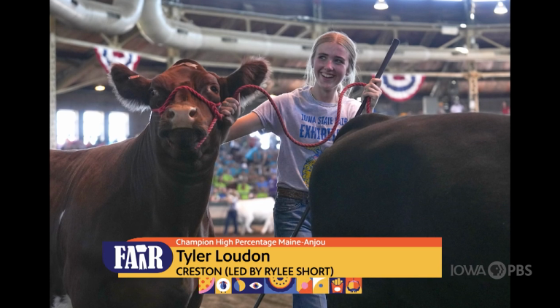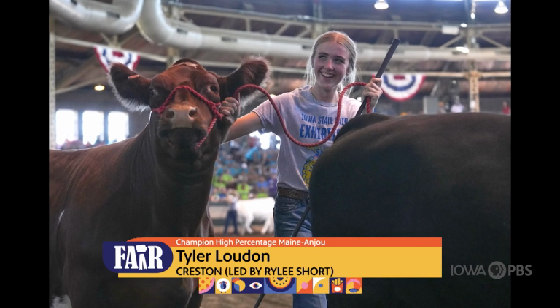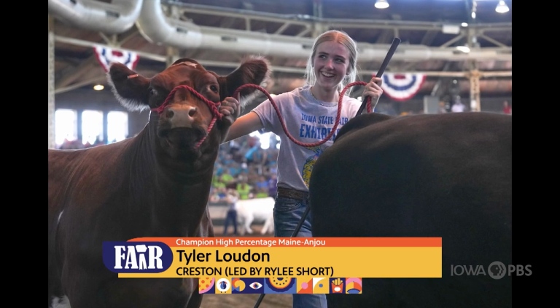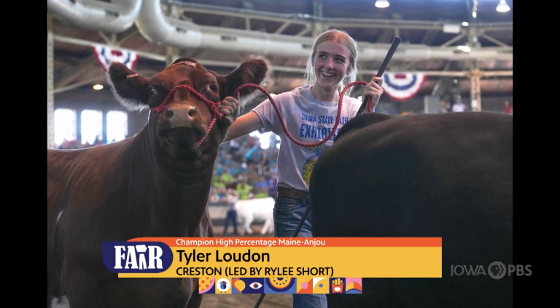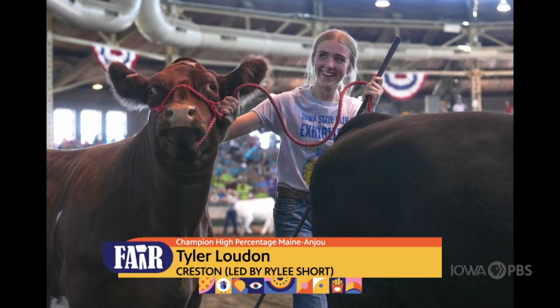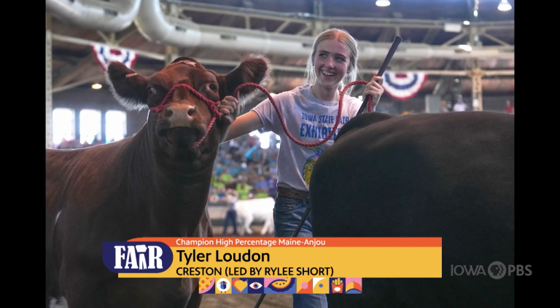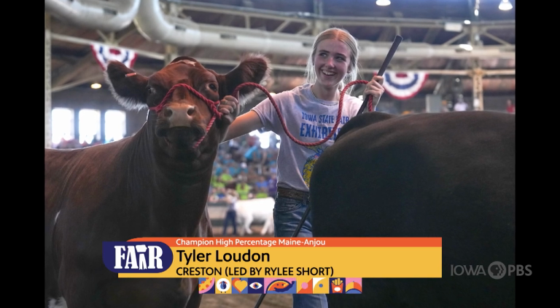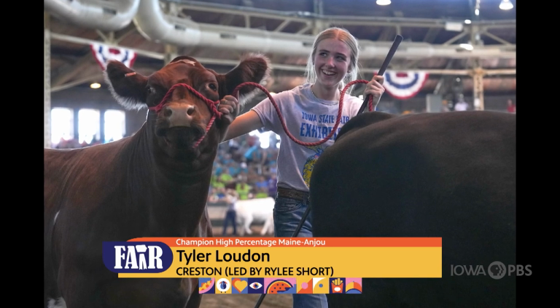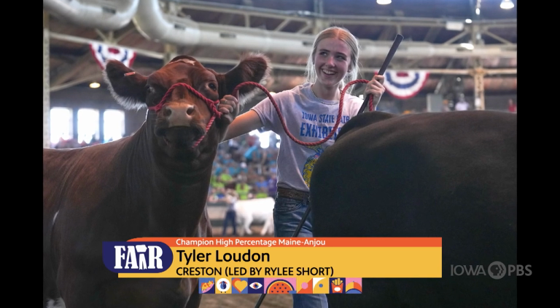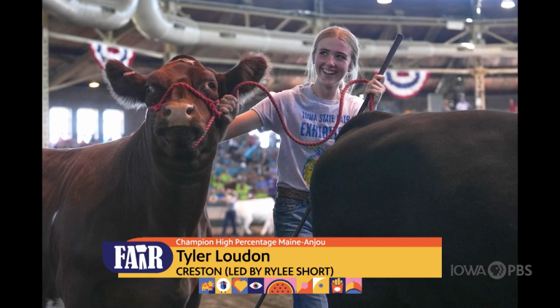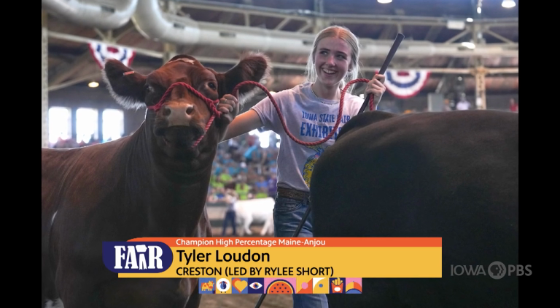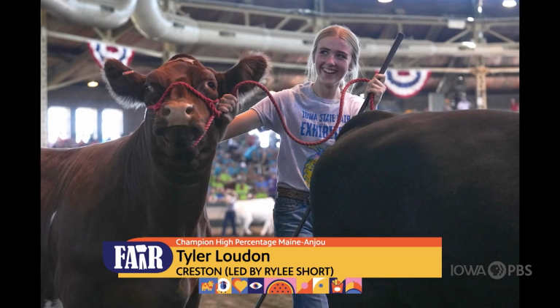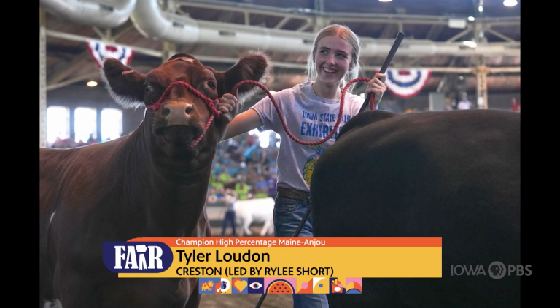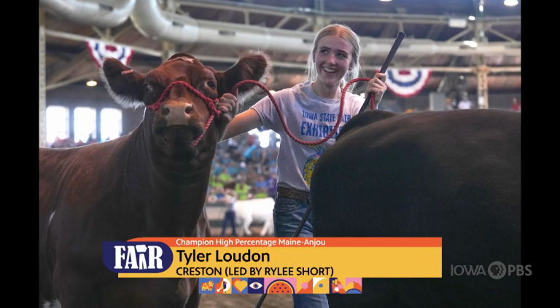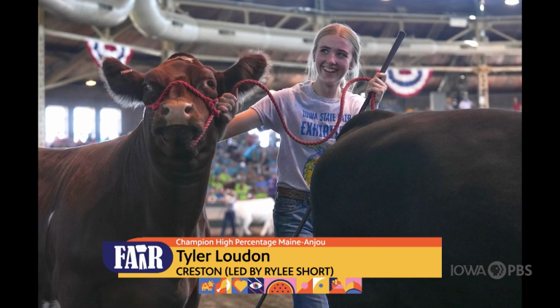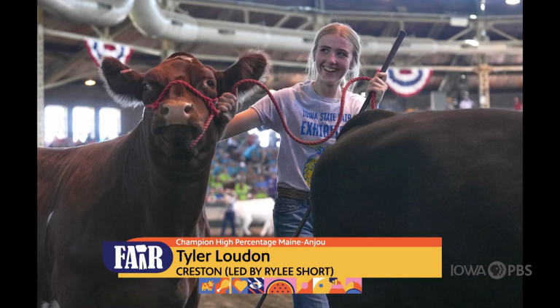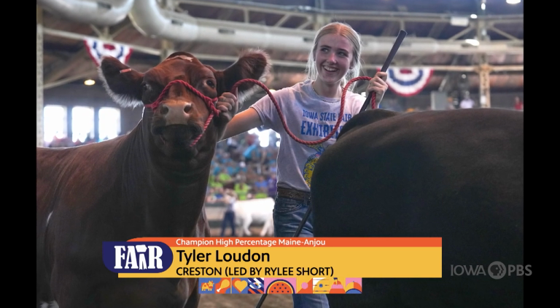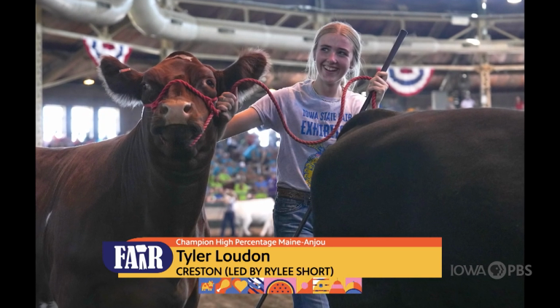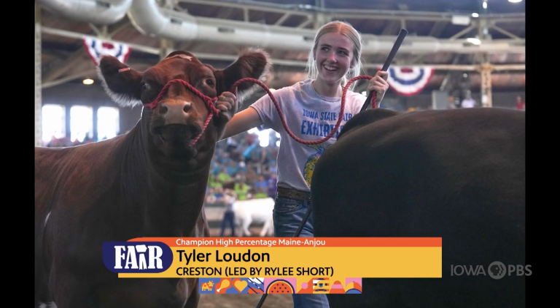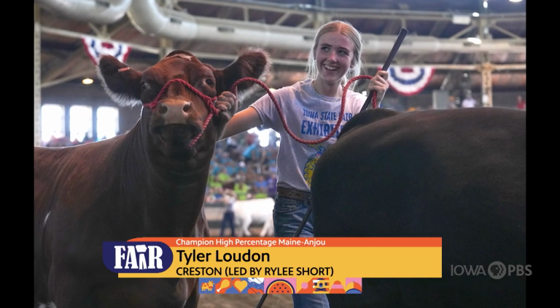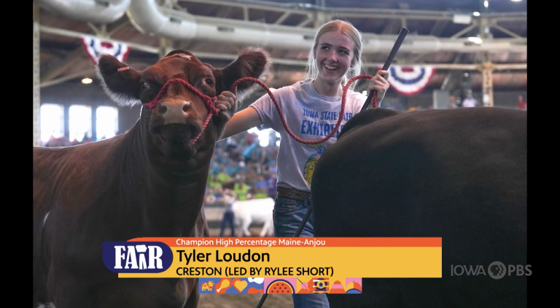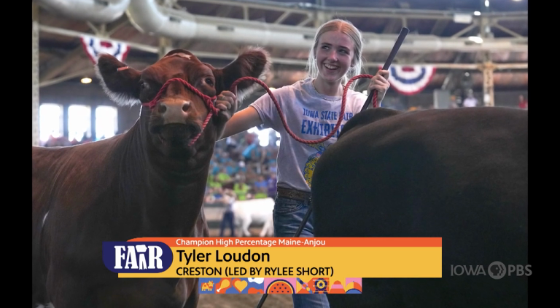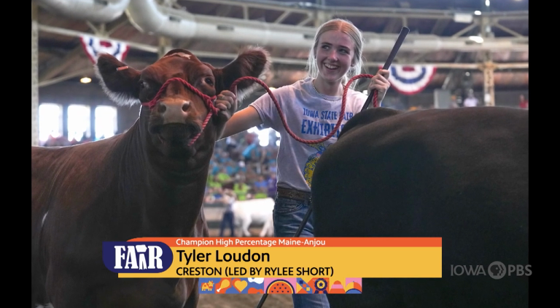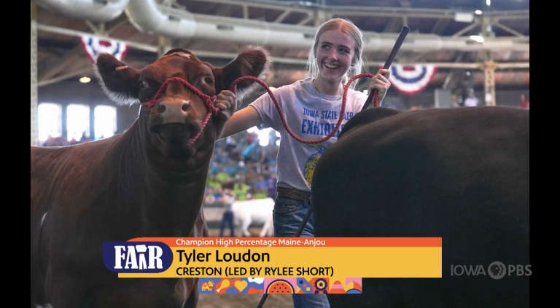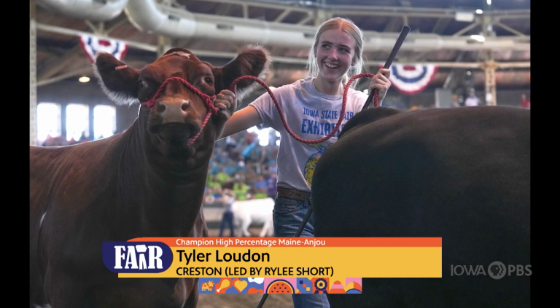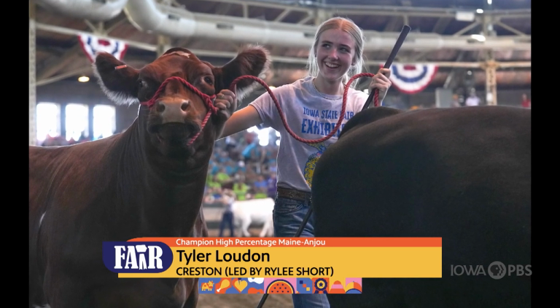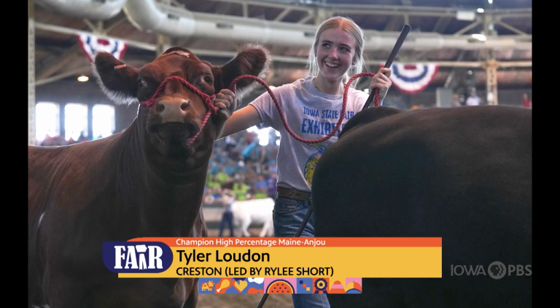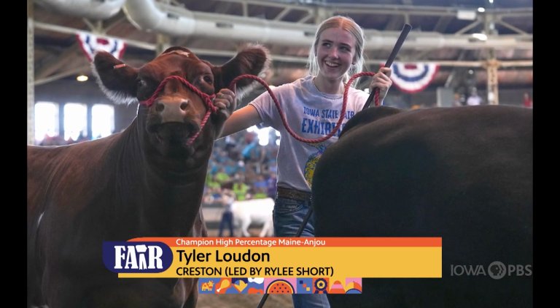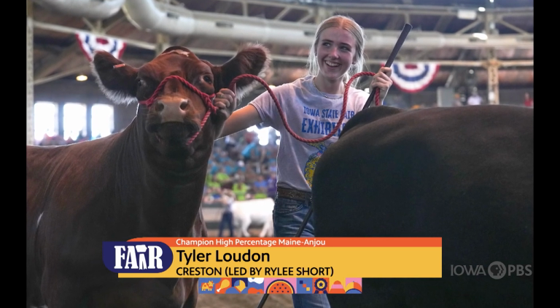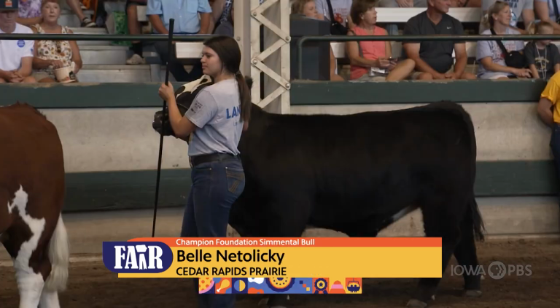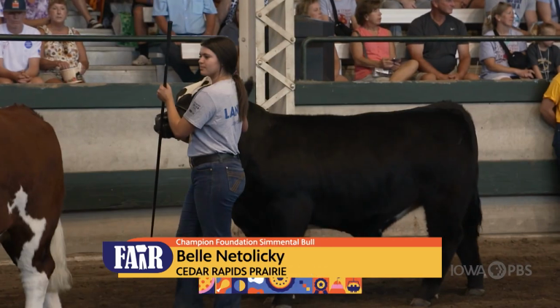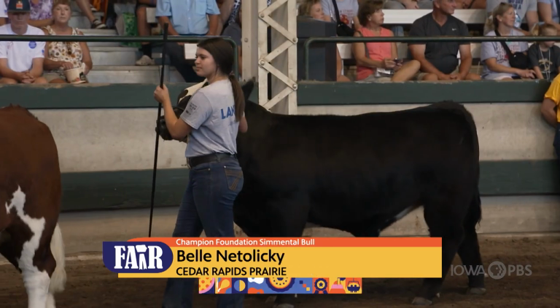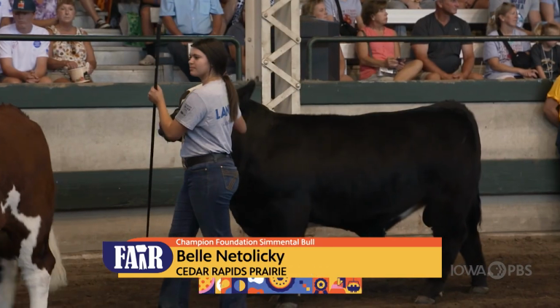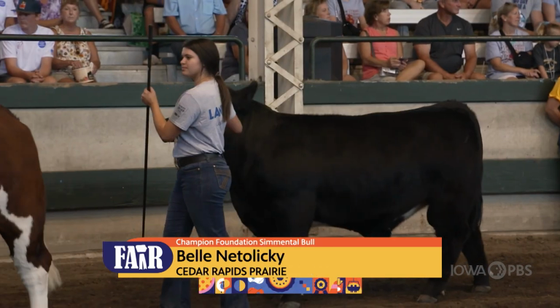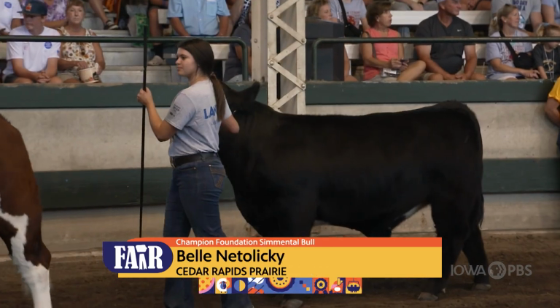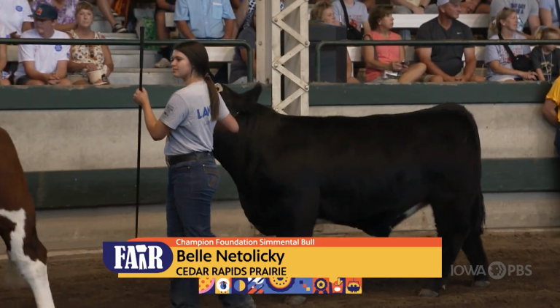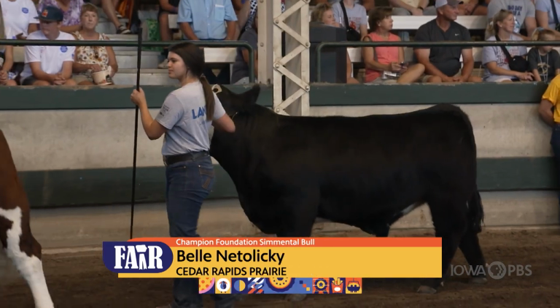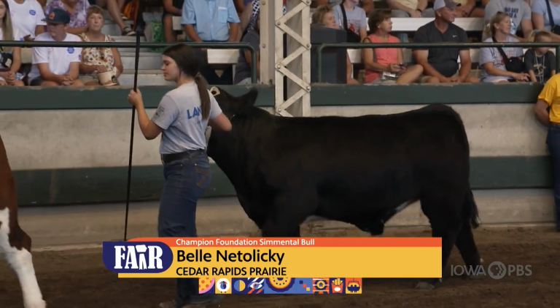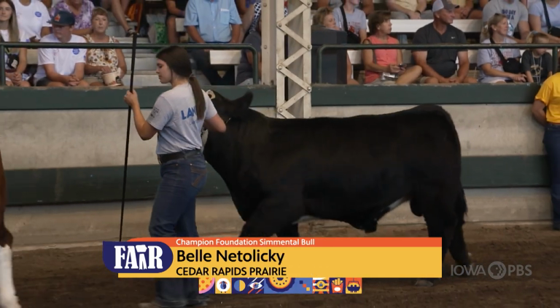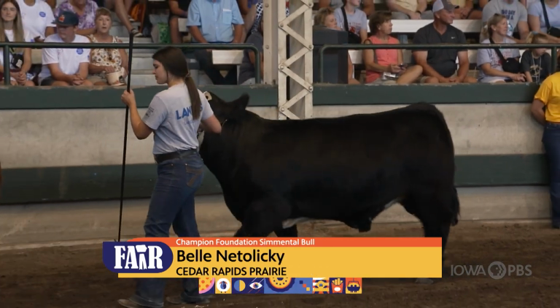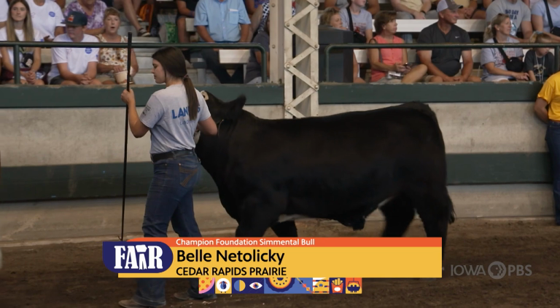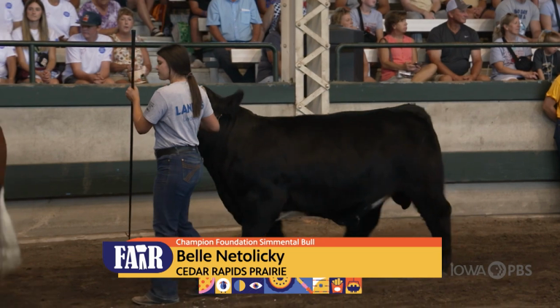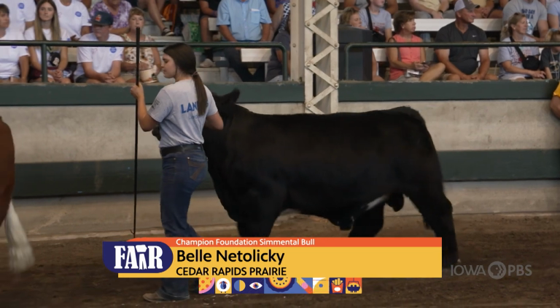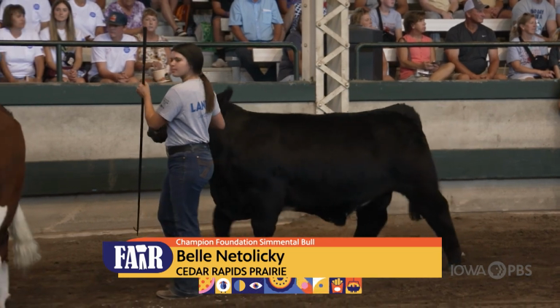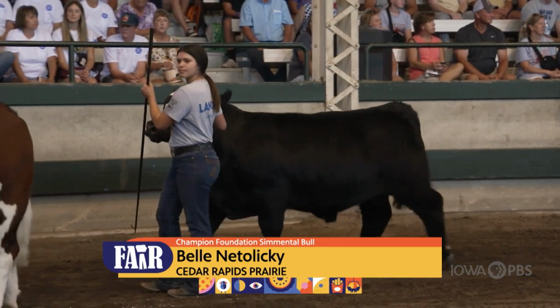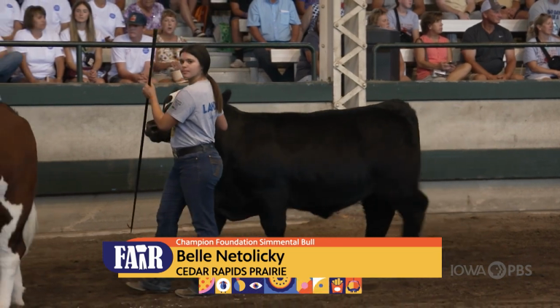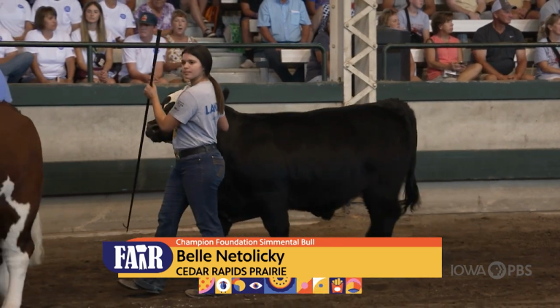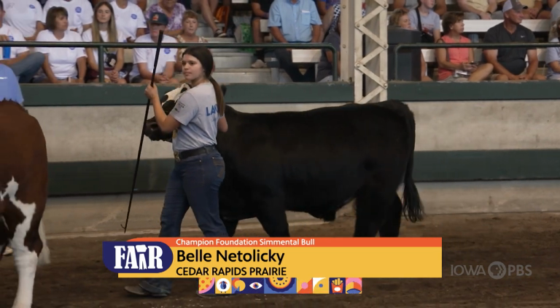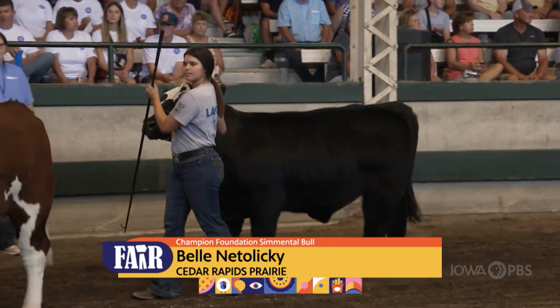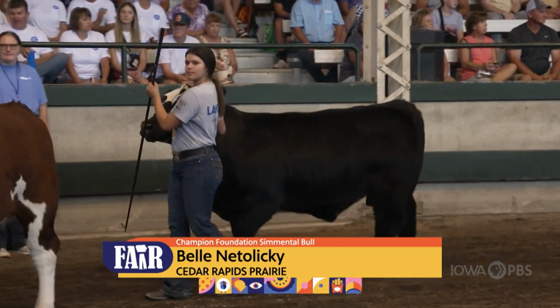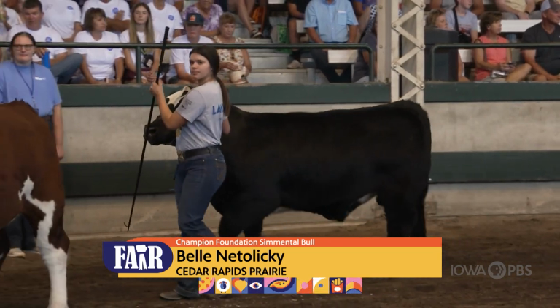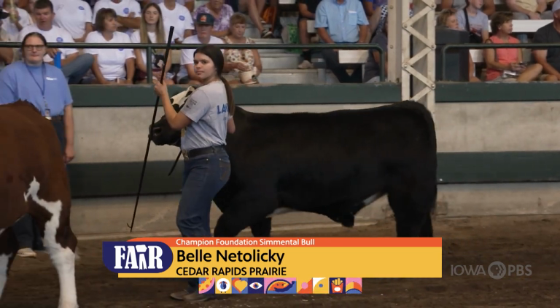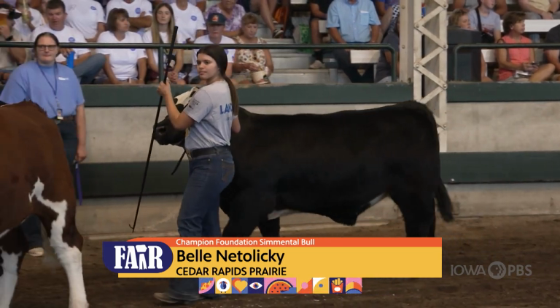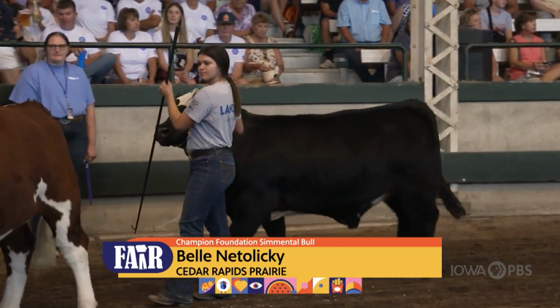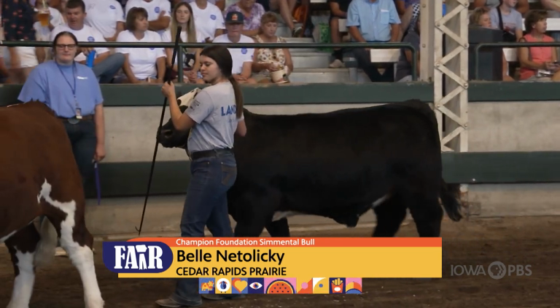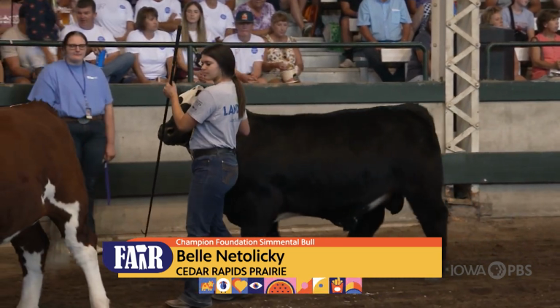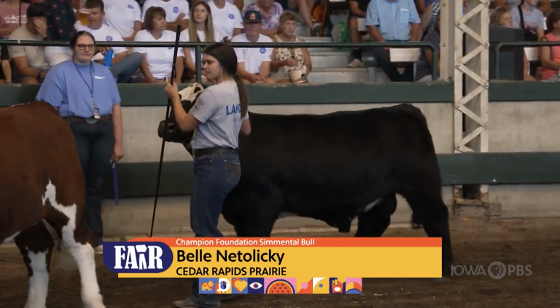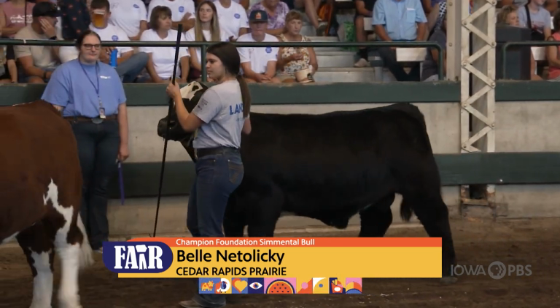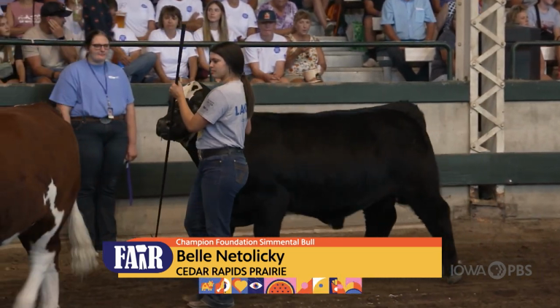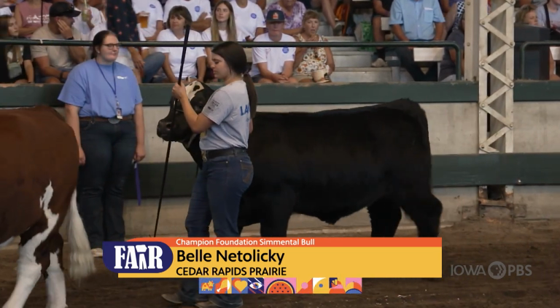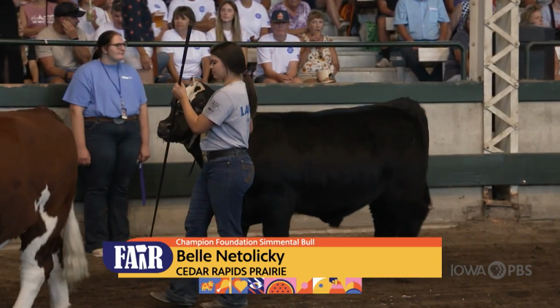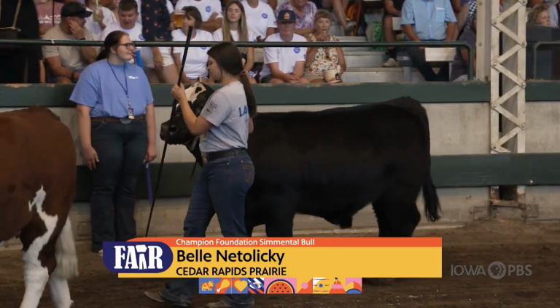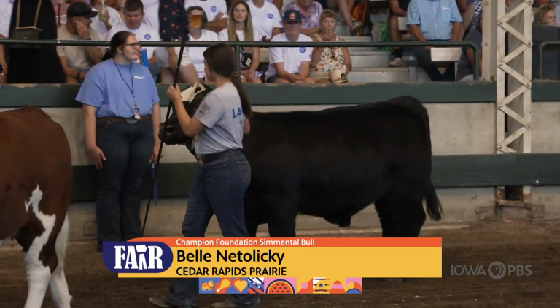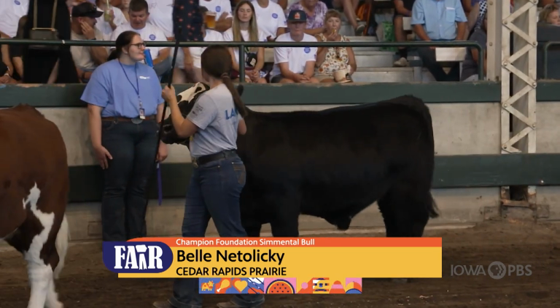The Beef Division had 261 exhibits. Judges in just the Breeding Beef Show looked at 214 animals from 90 chapters, exhibited by 160 members.